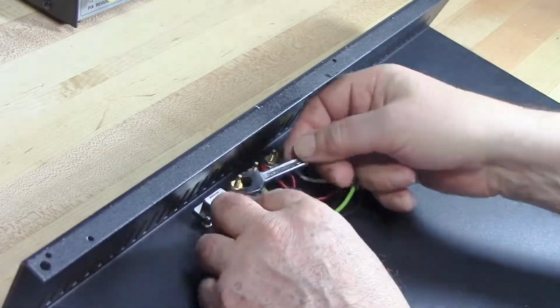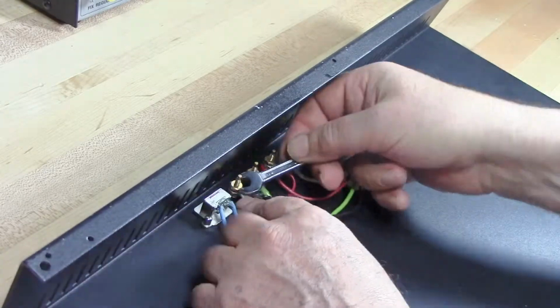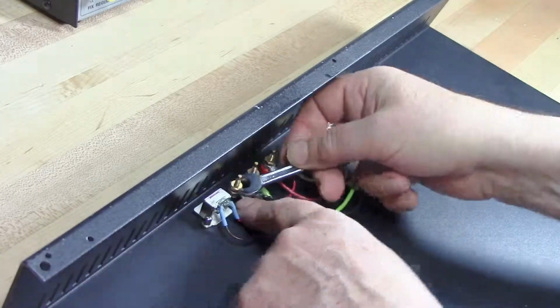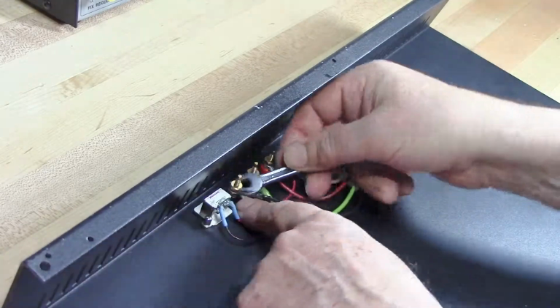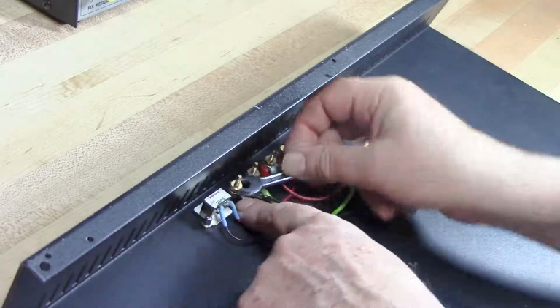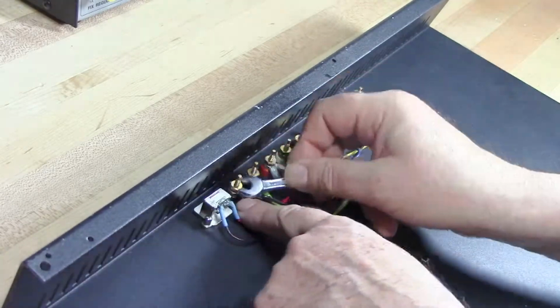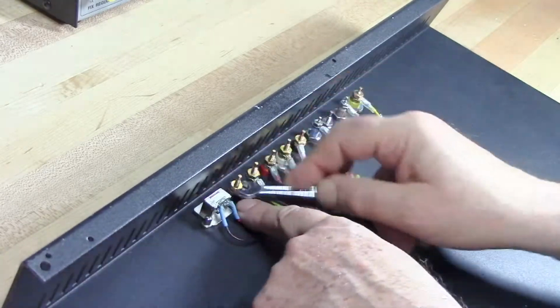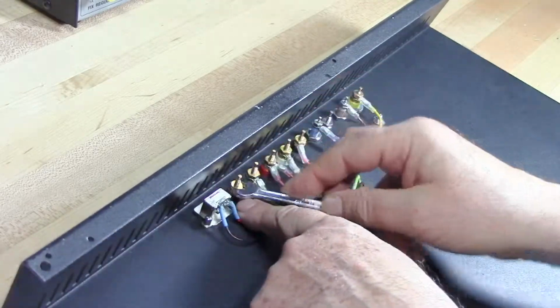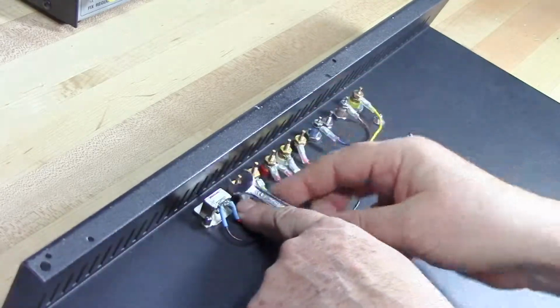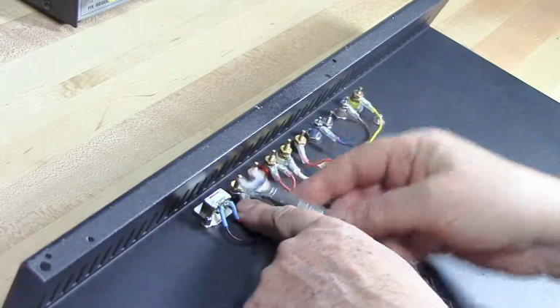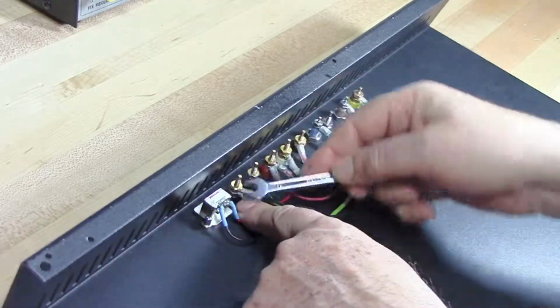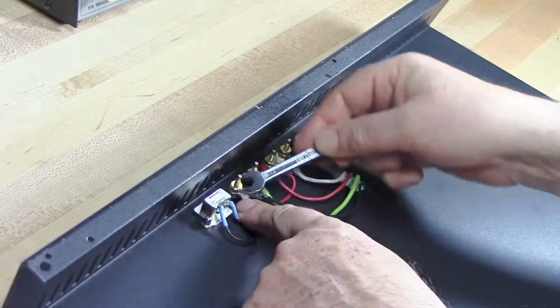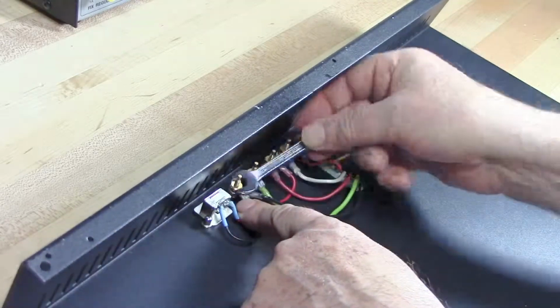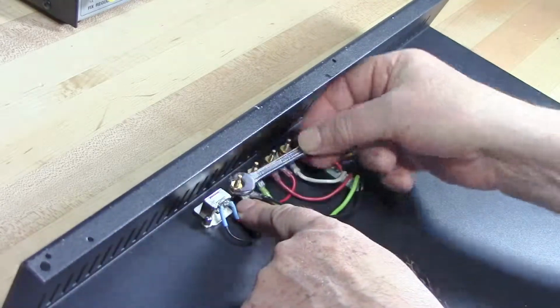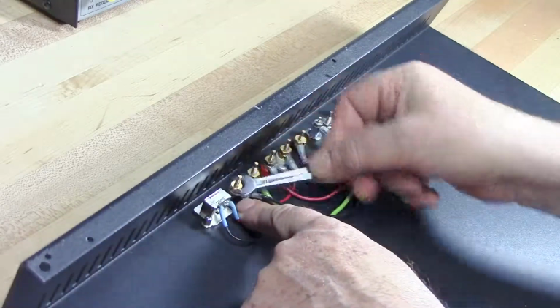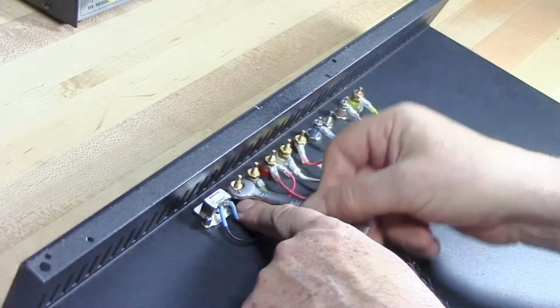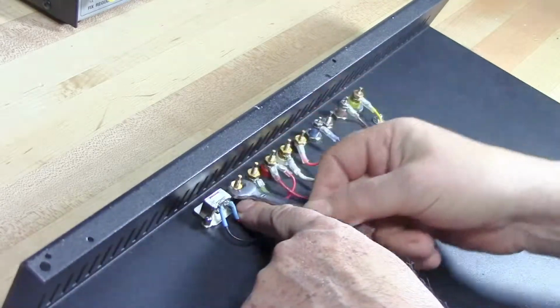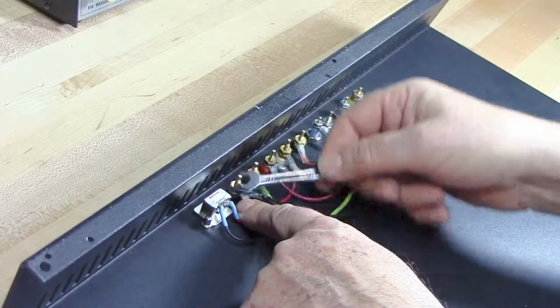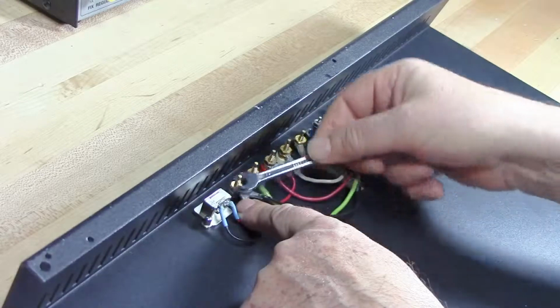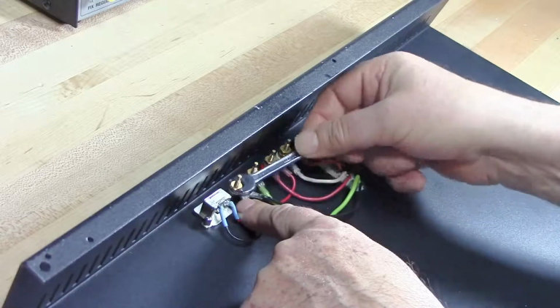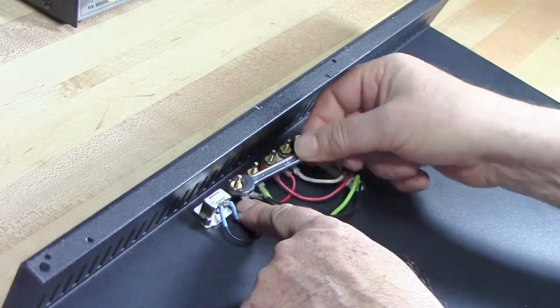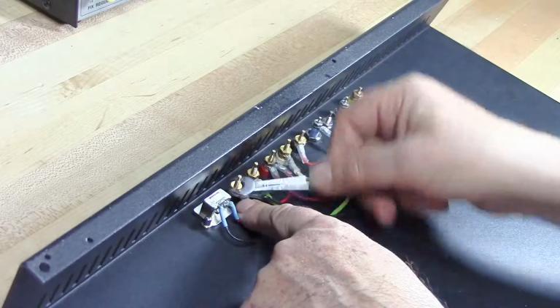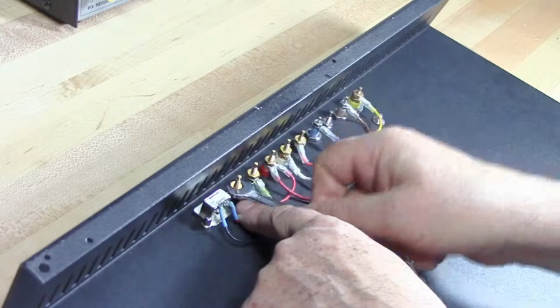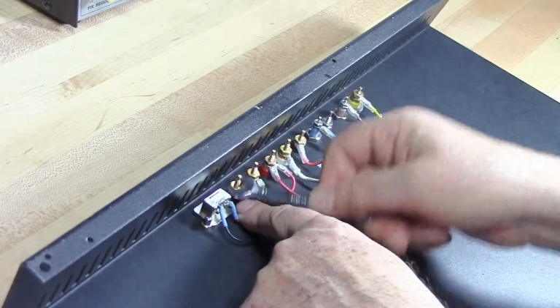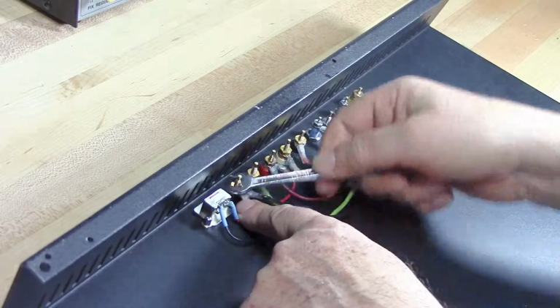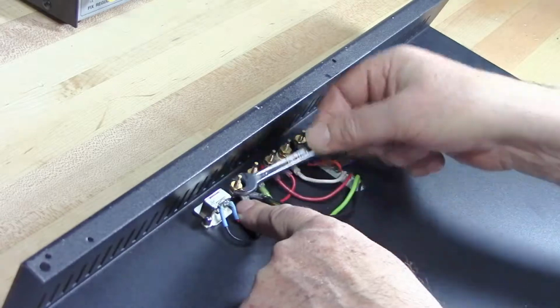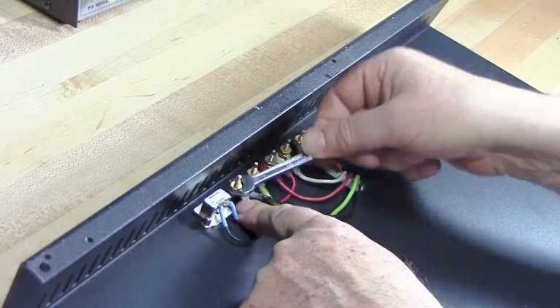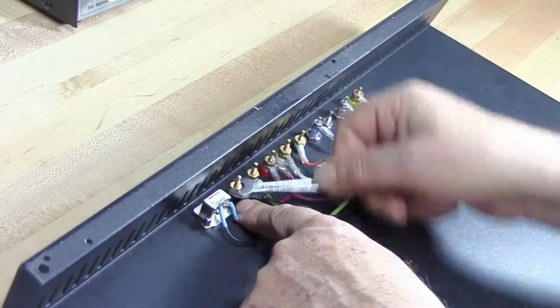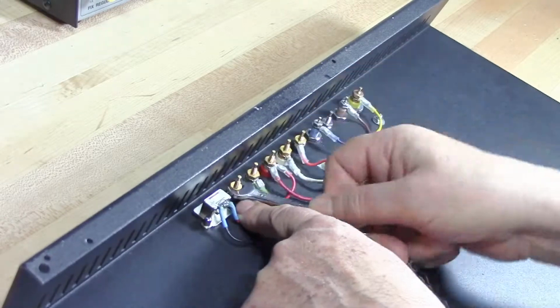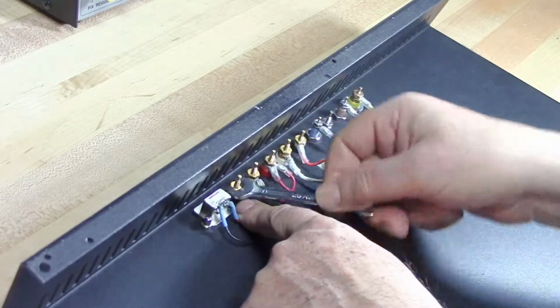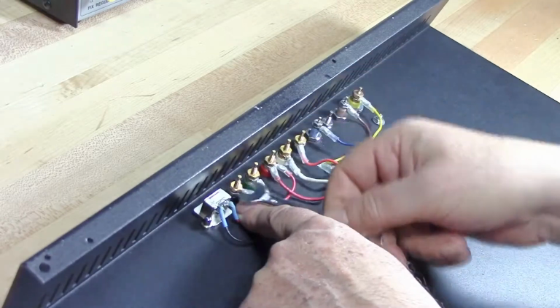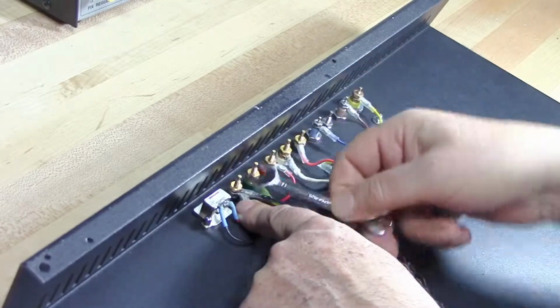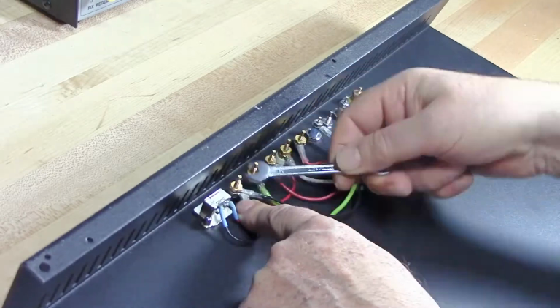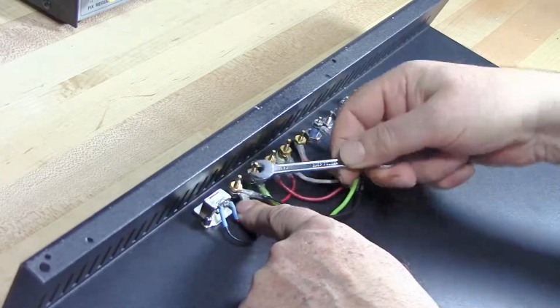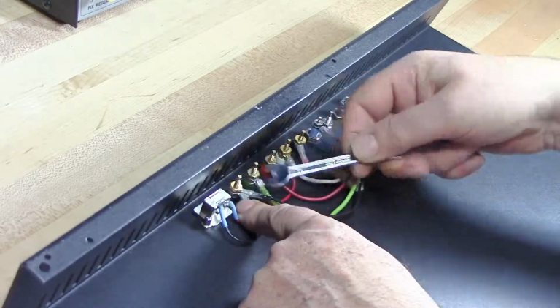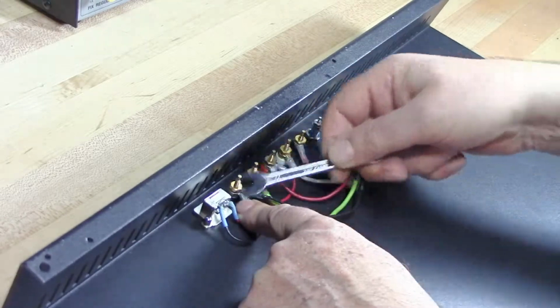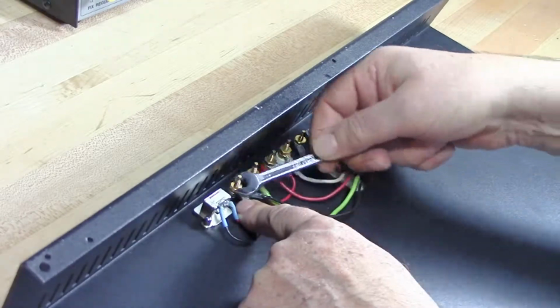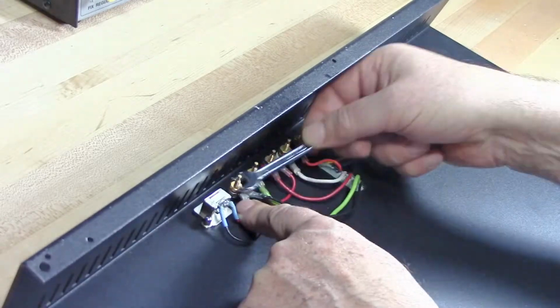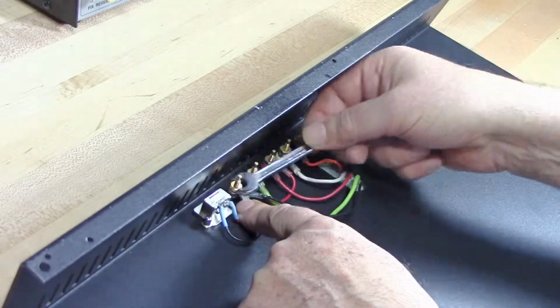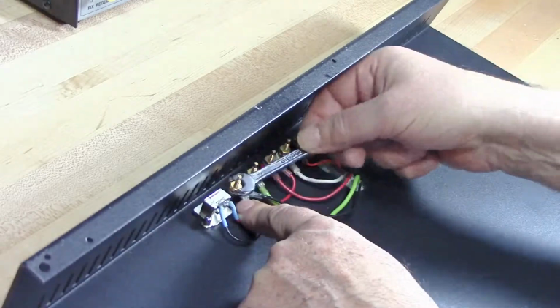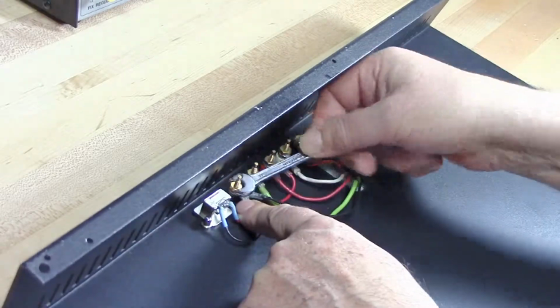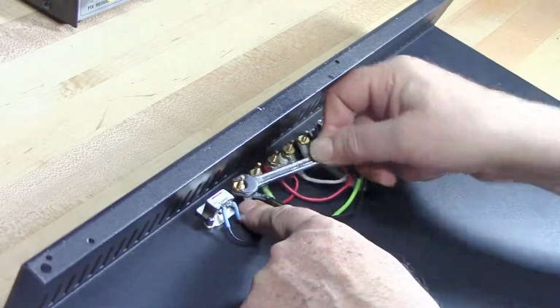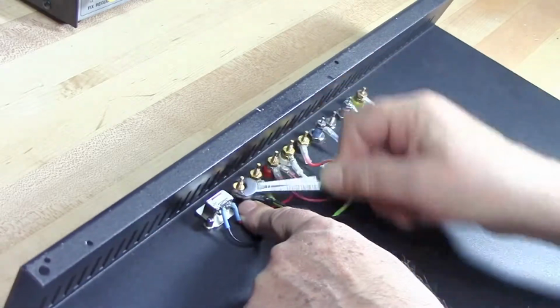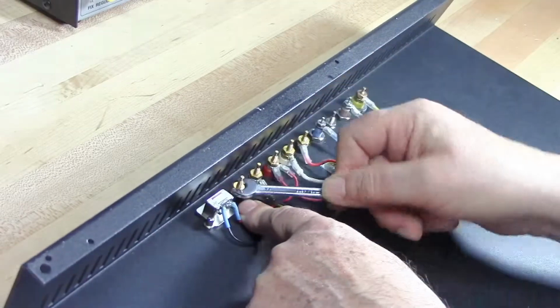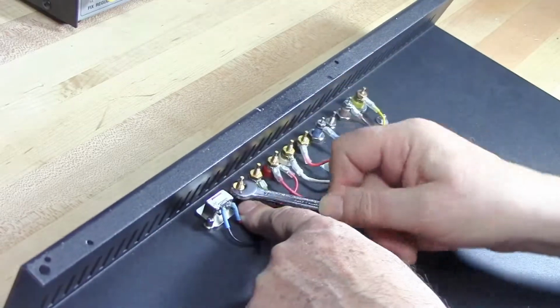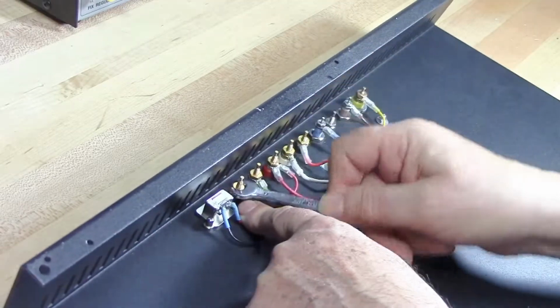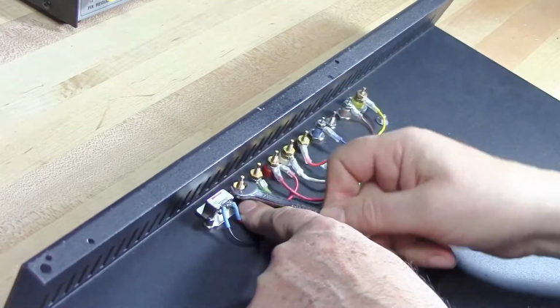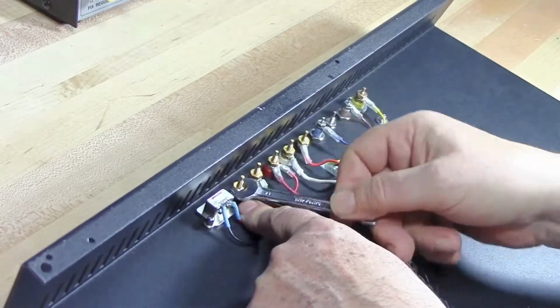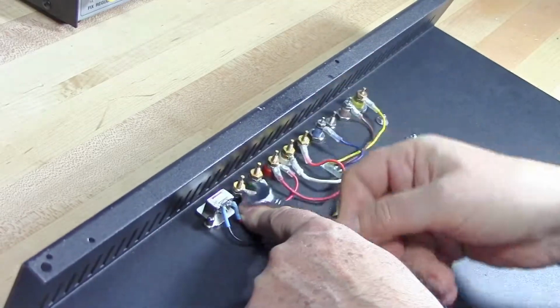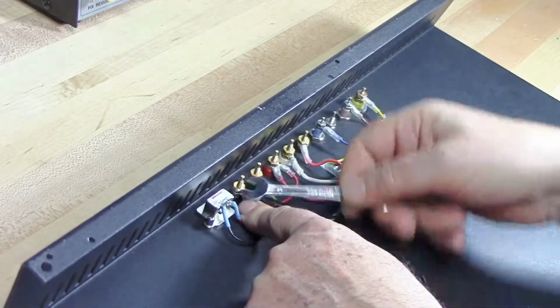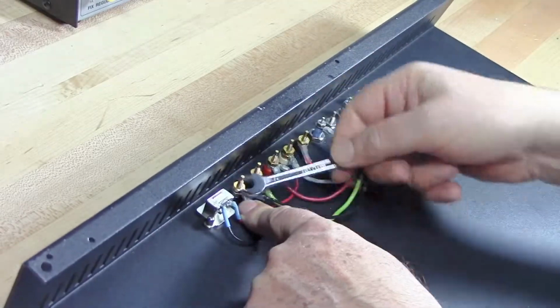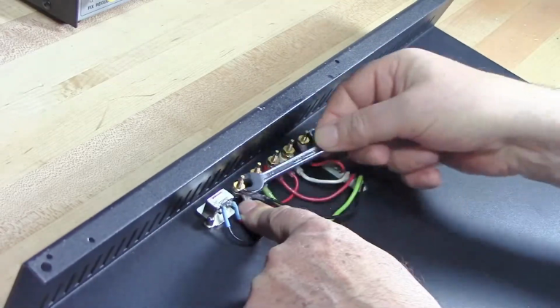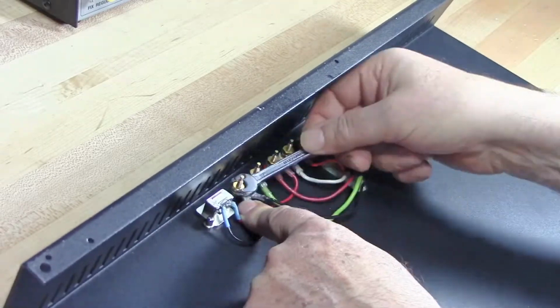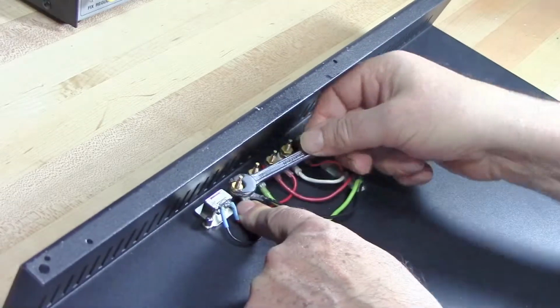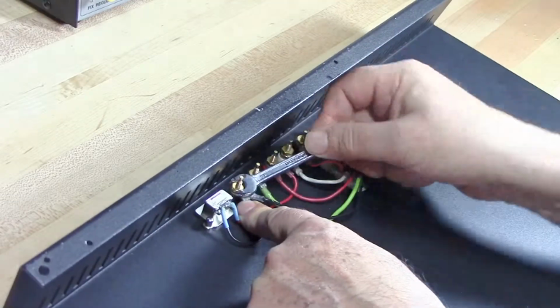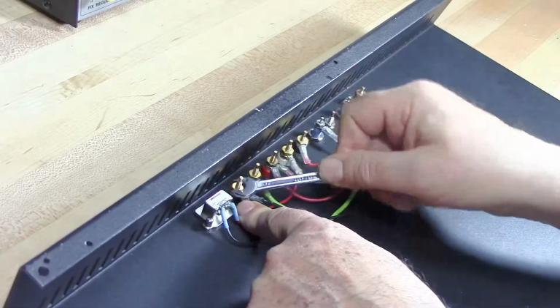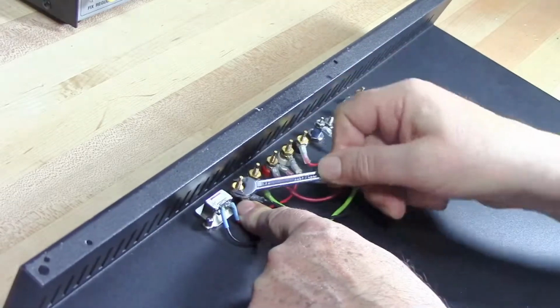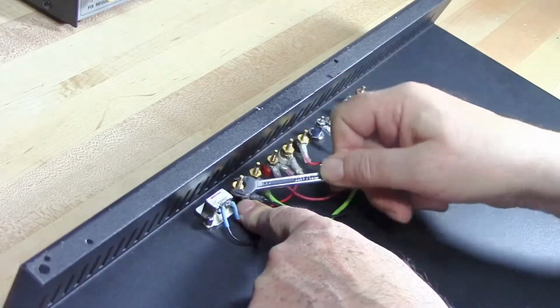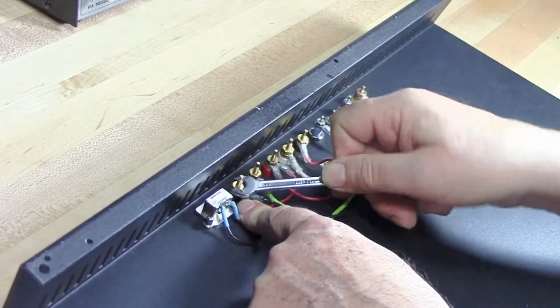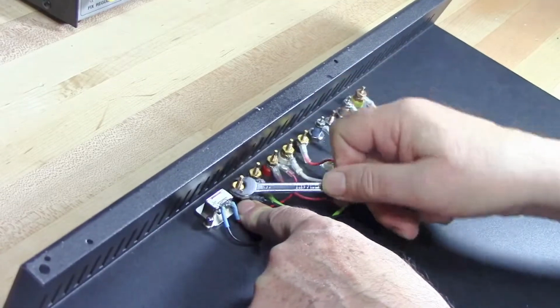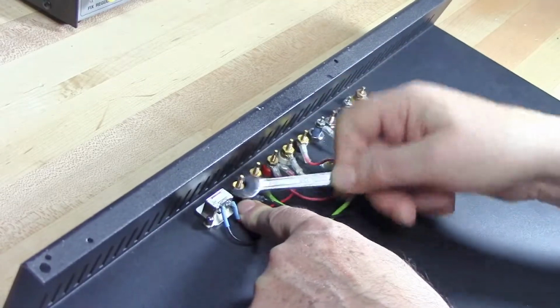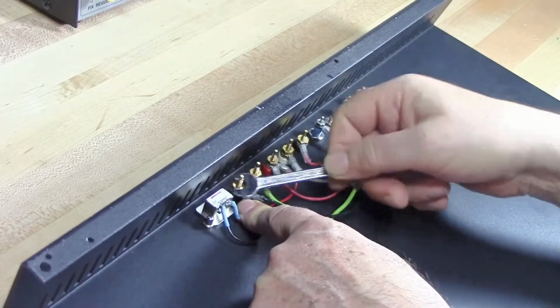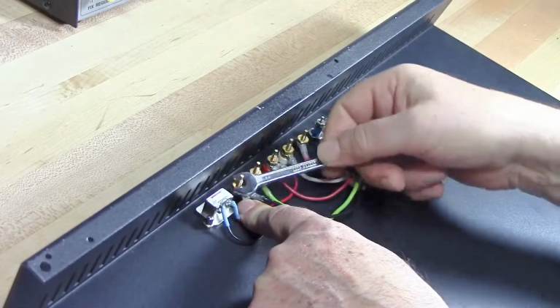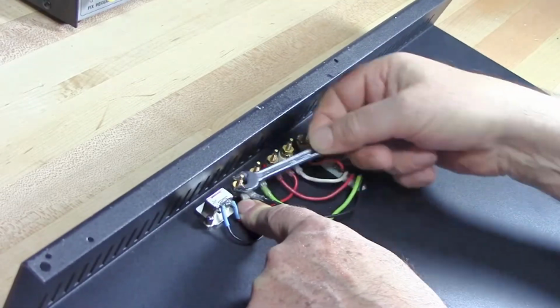And now the USB is connected properly to its corresponding binding posts.